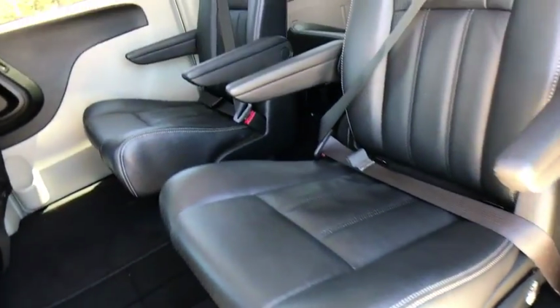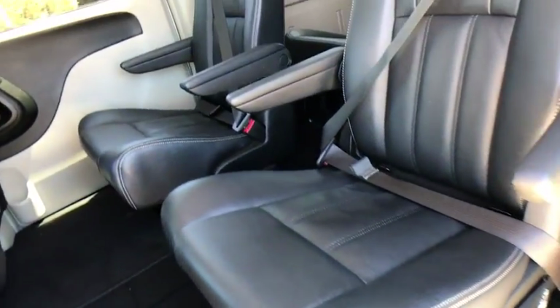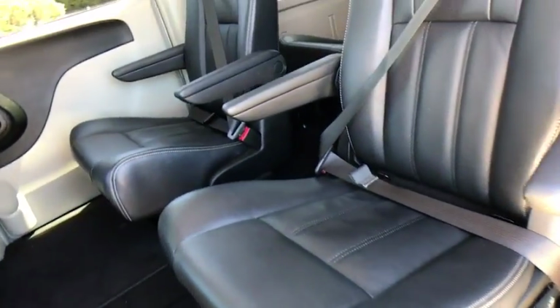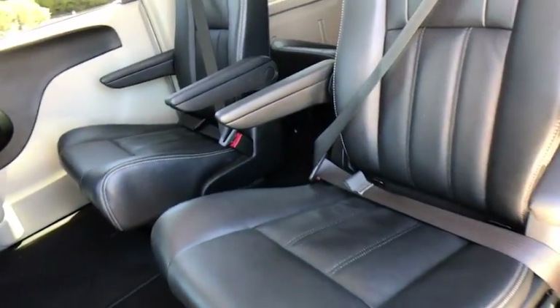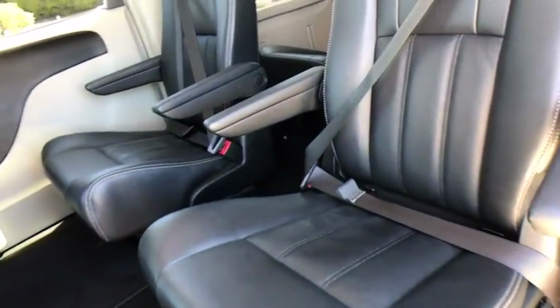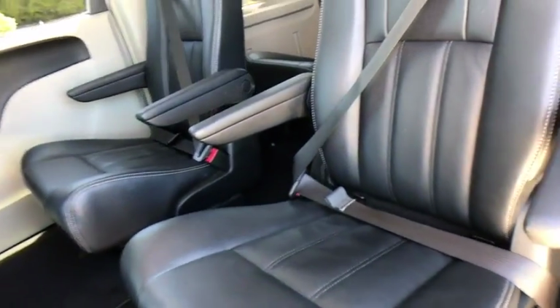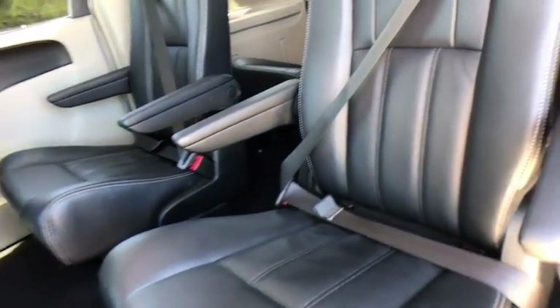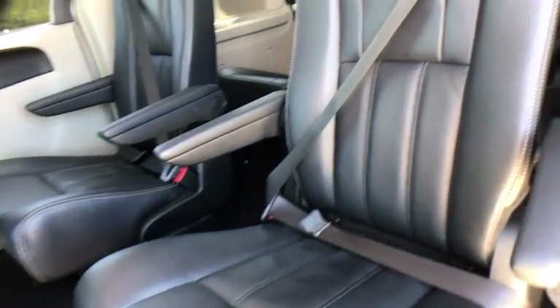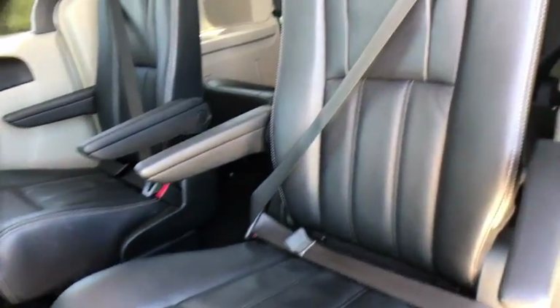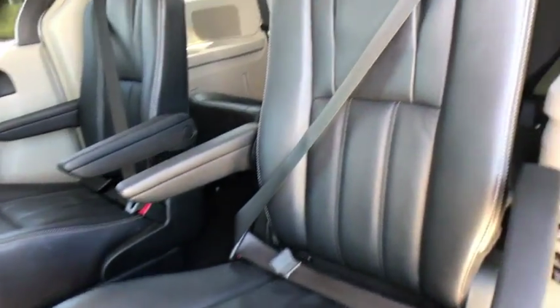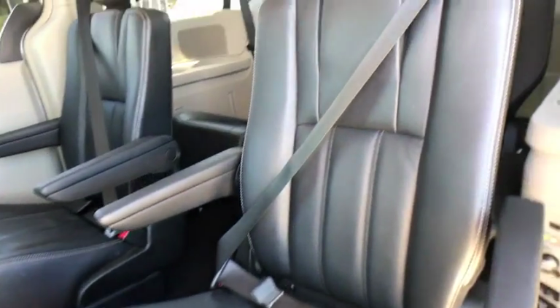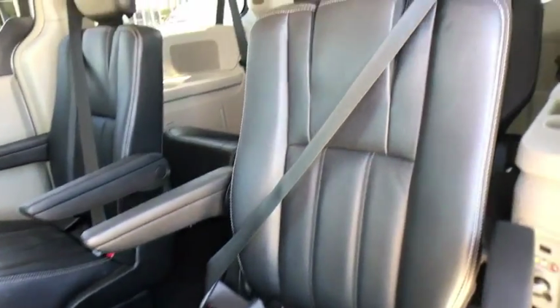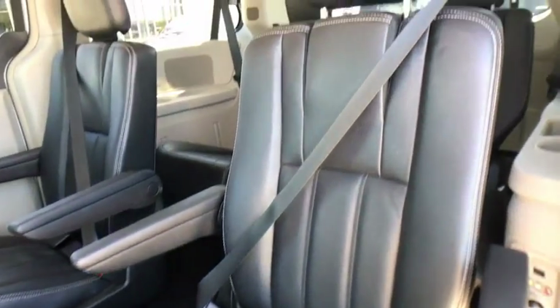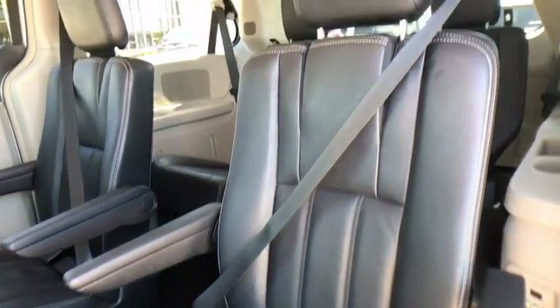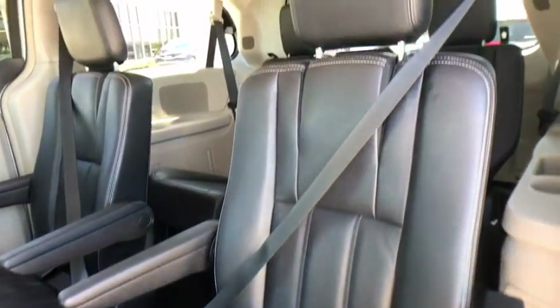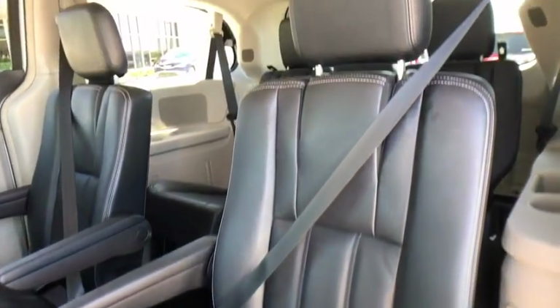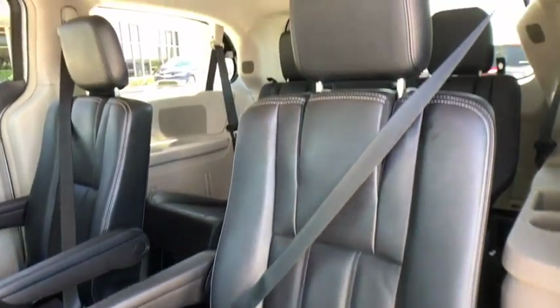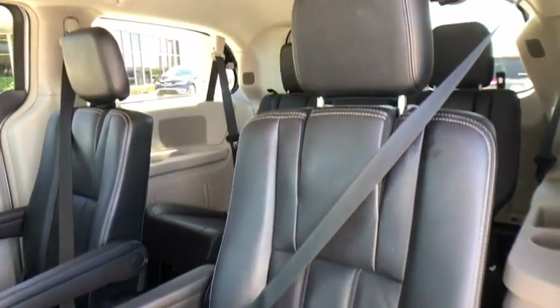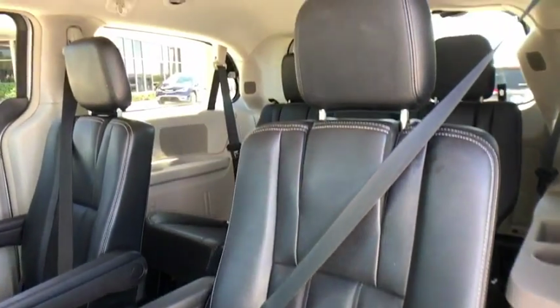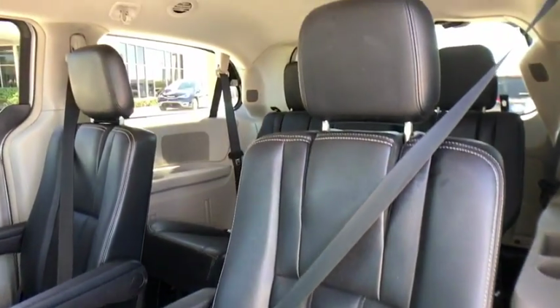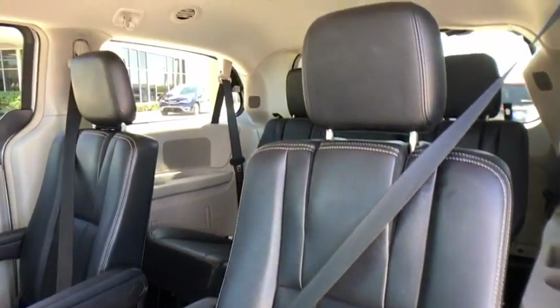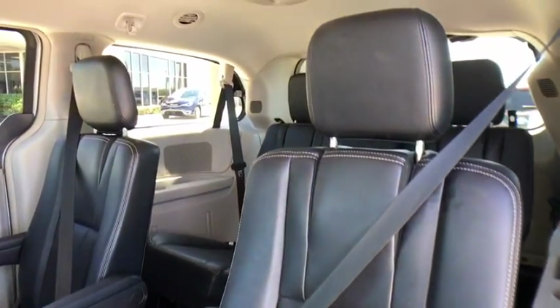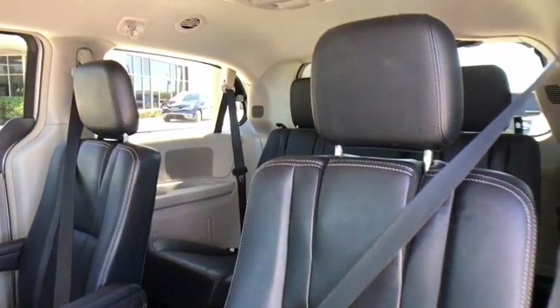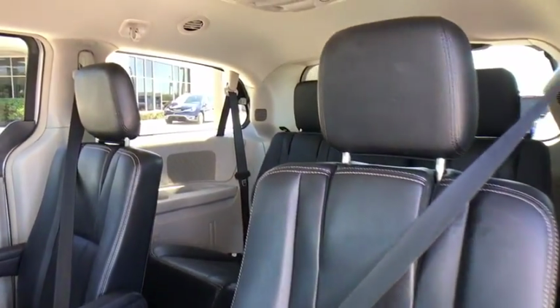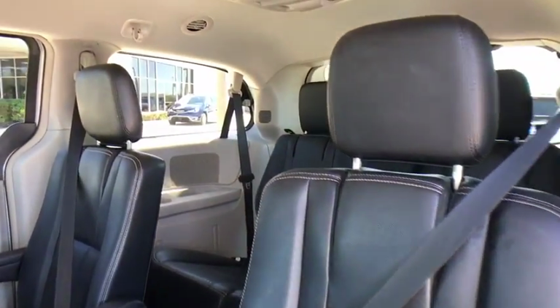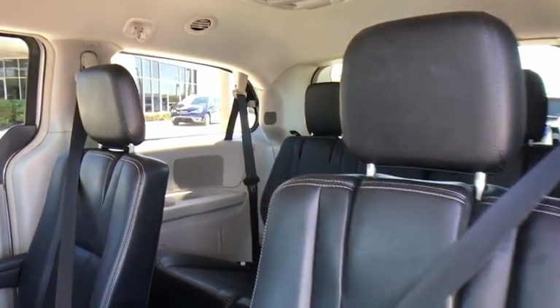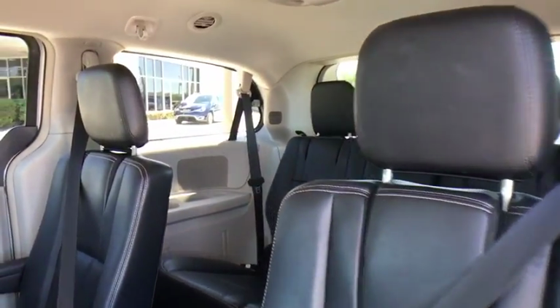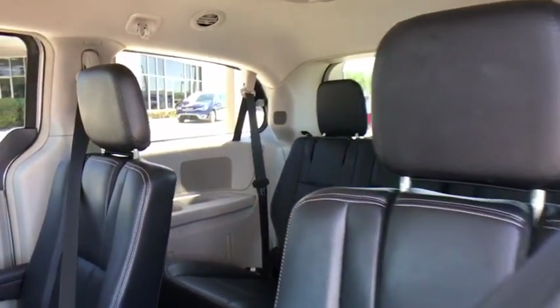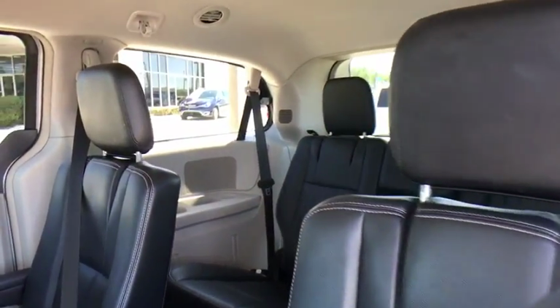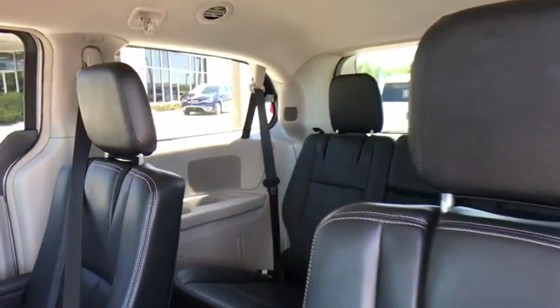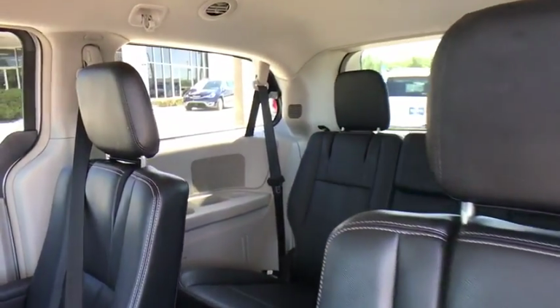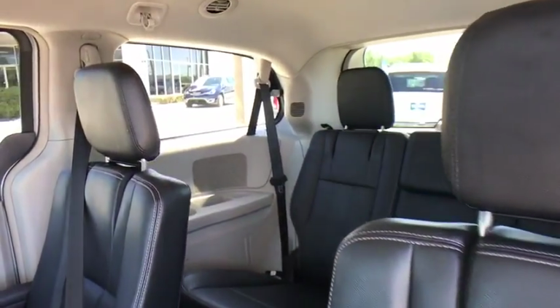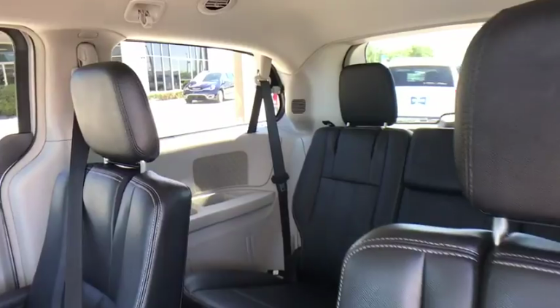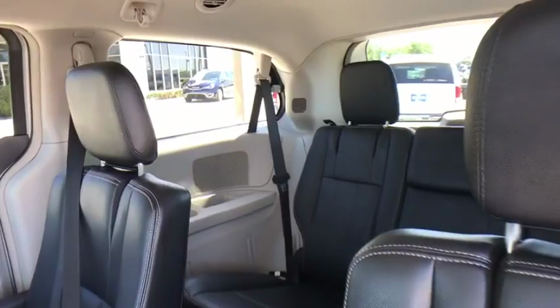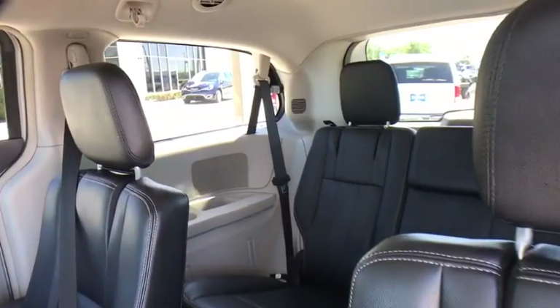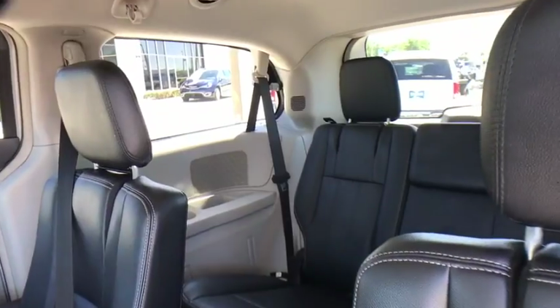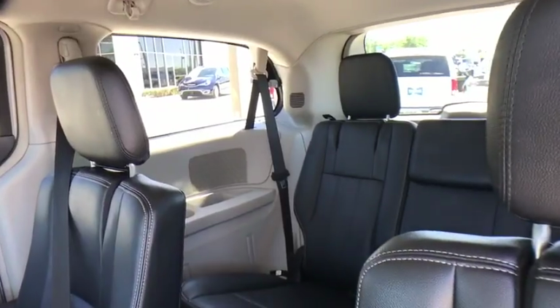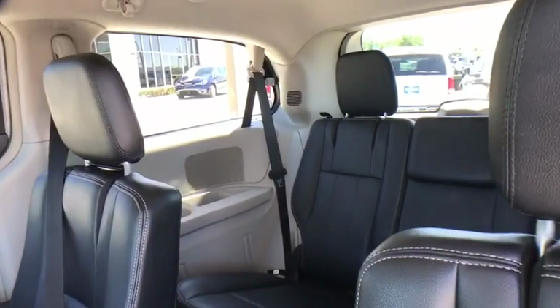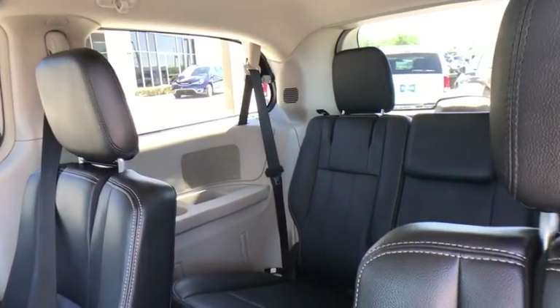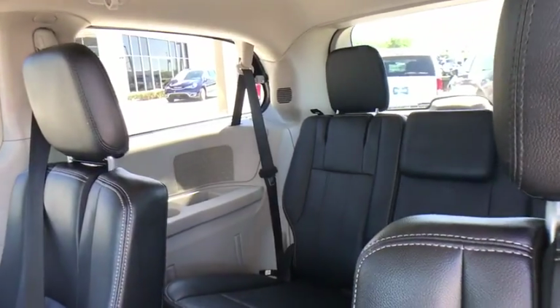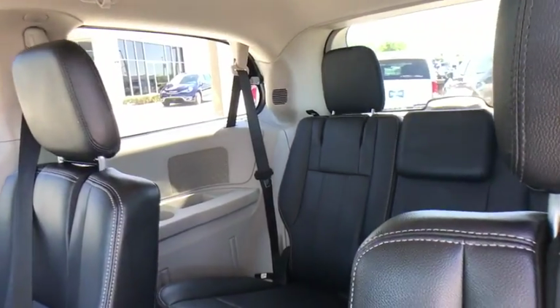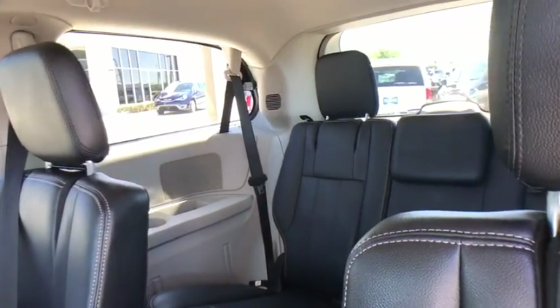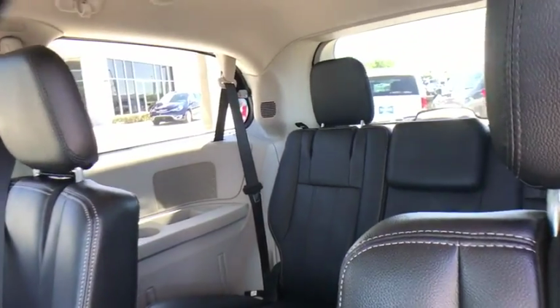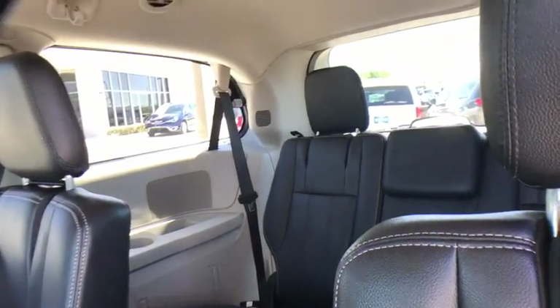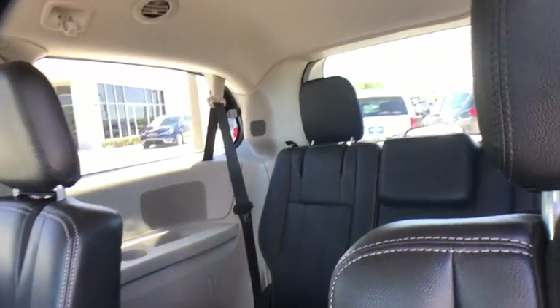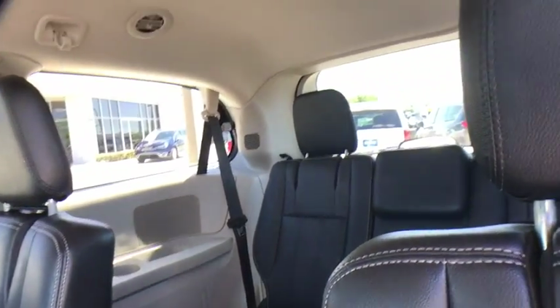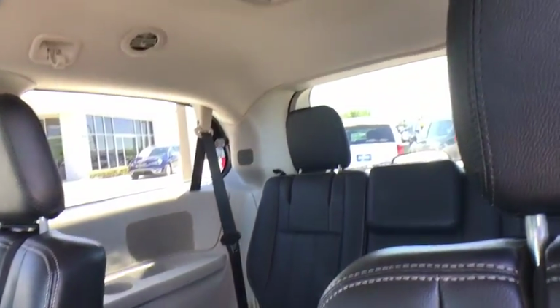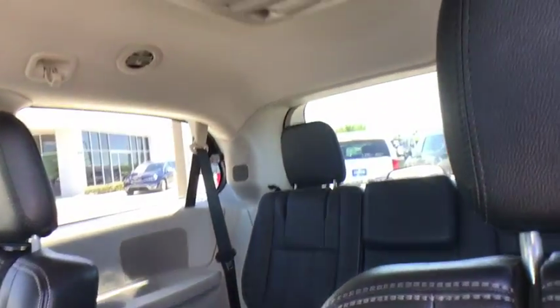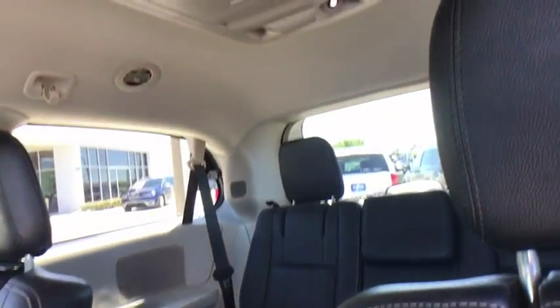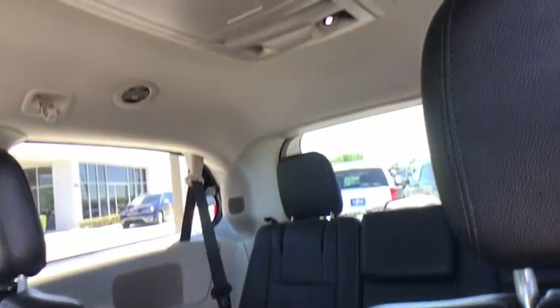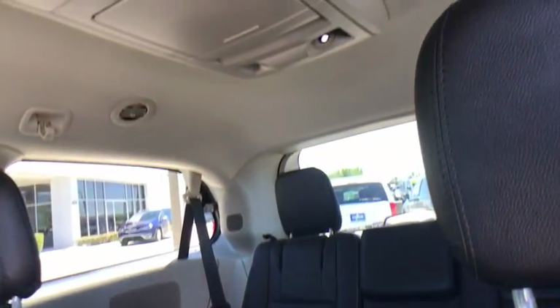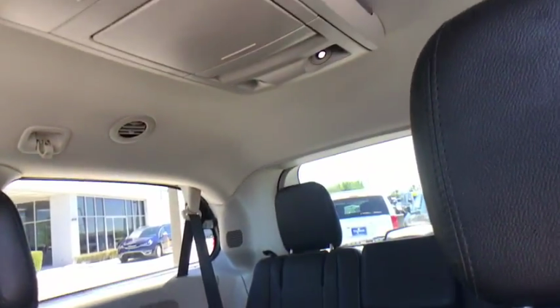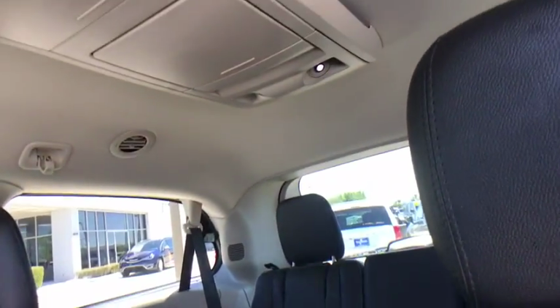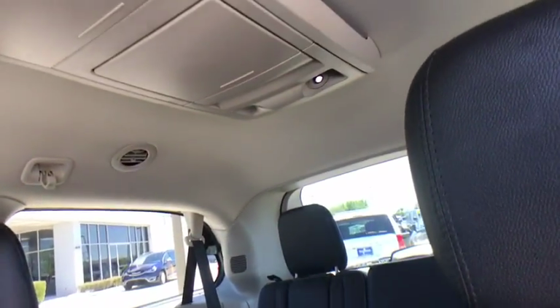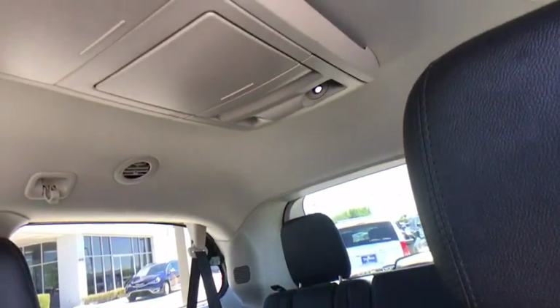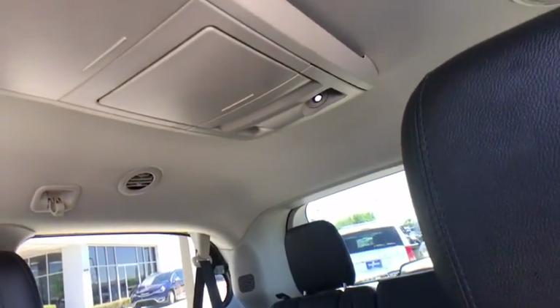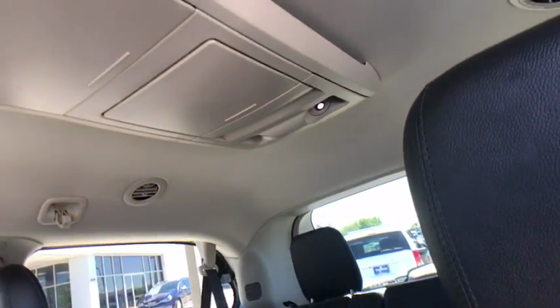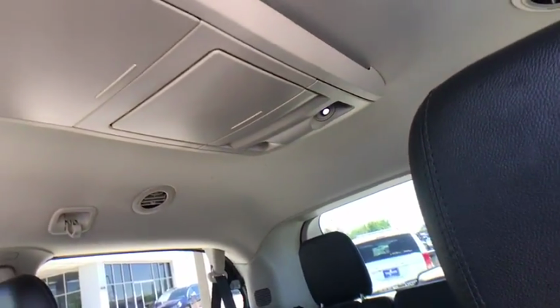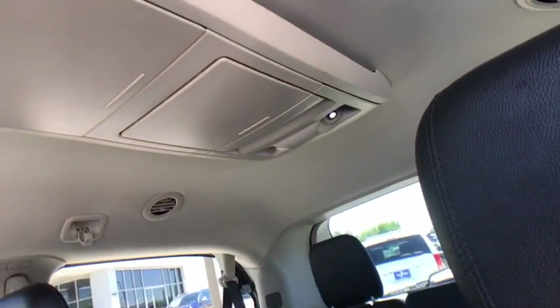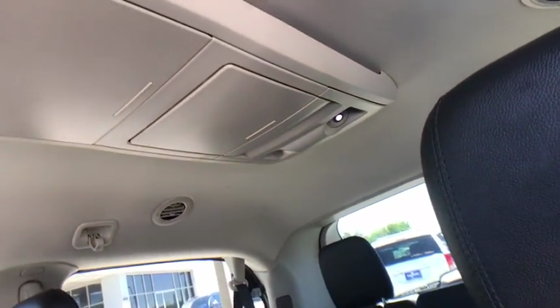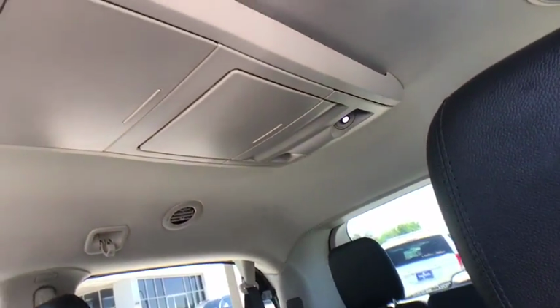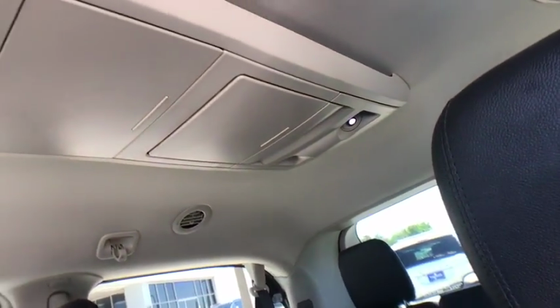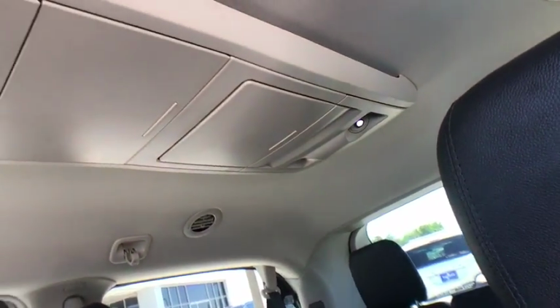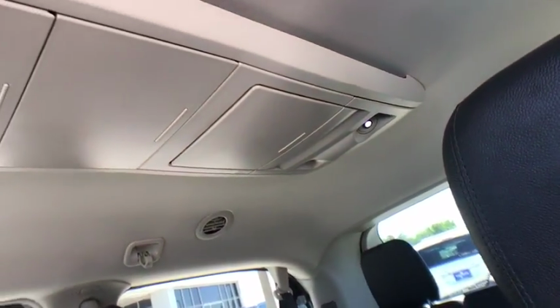Brake assist, overhead console, entertainment system, remote keyless entry, tachometer, panic alarm.